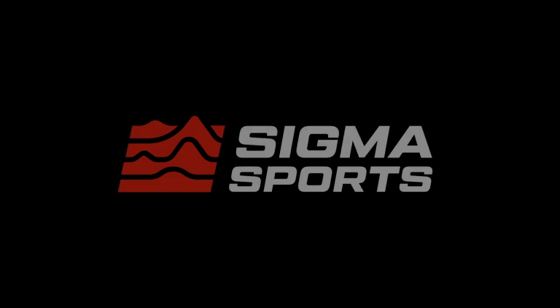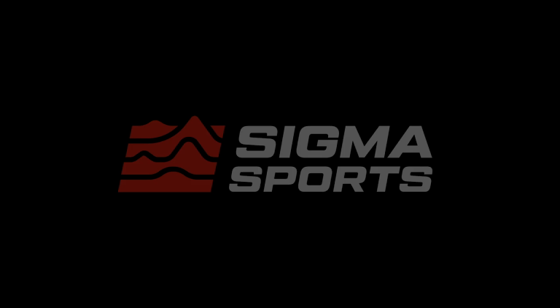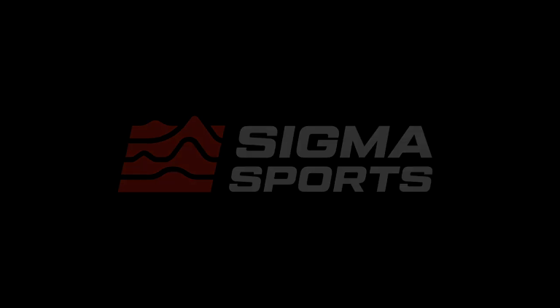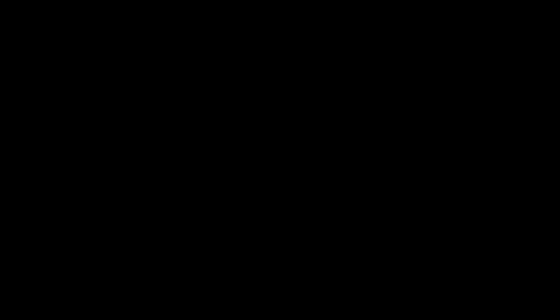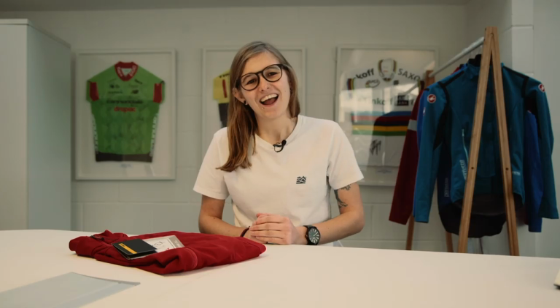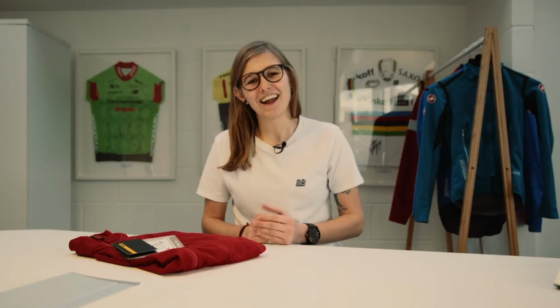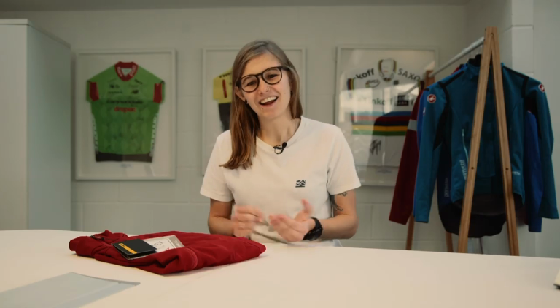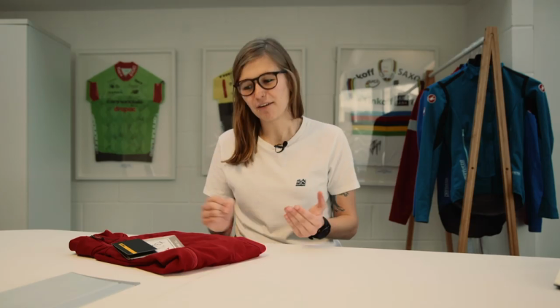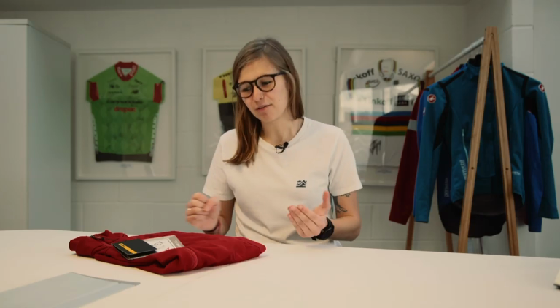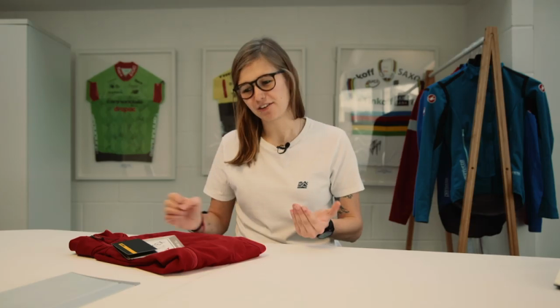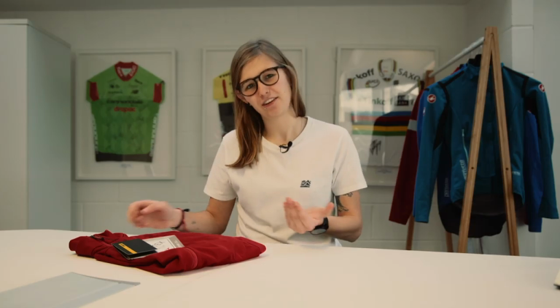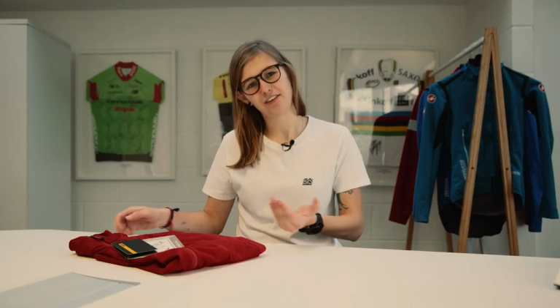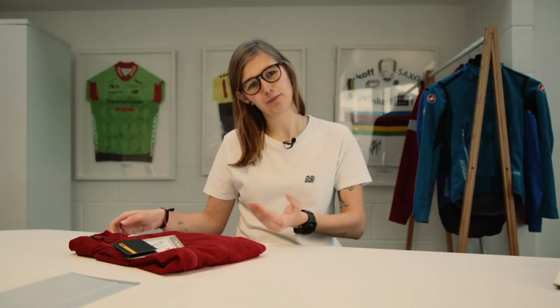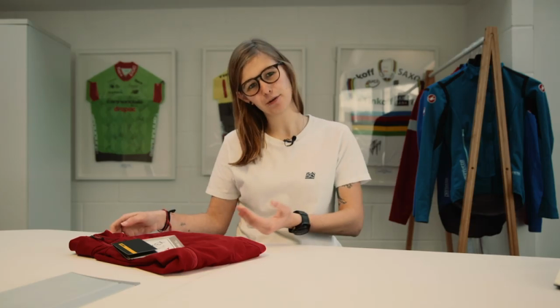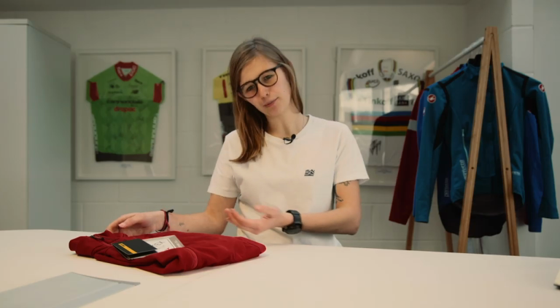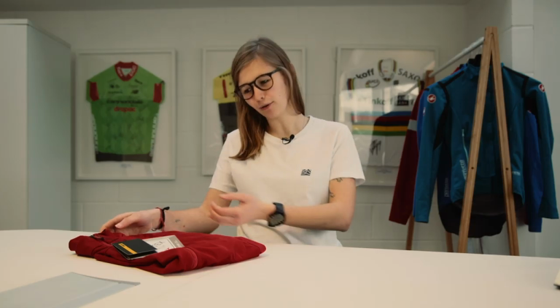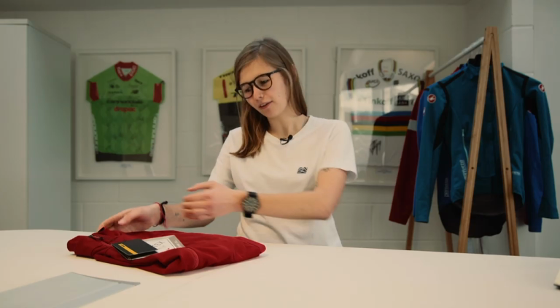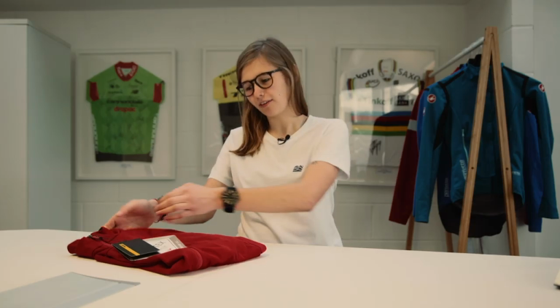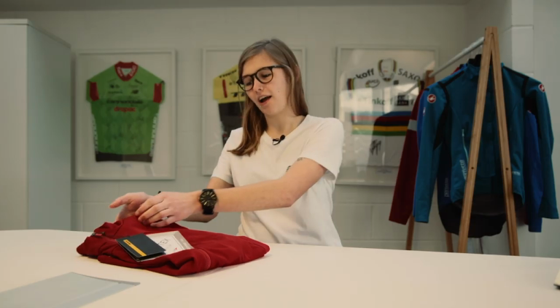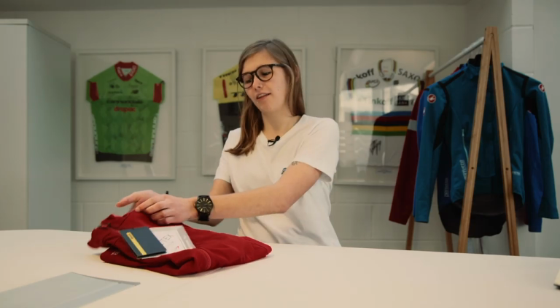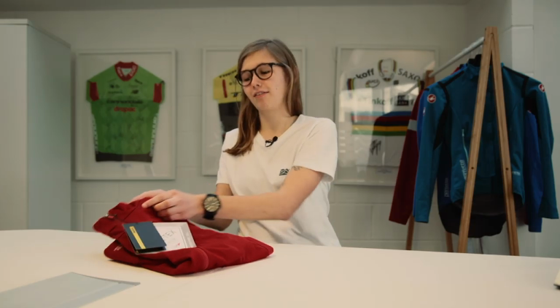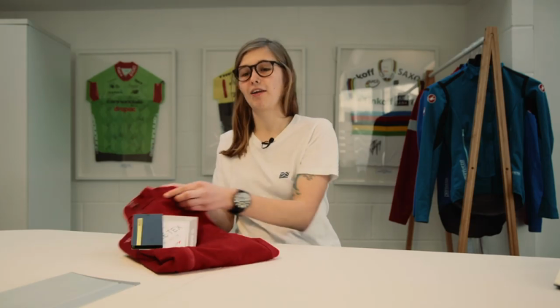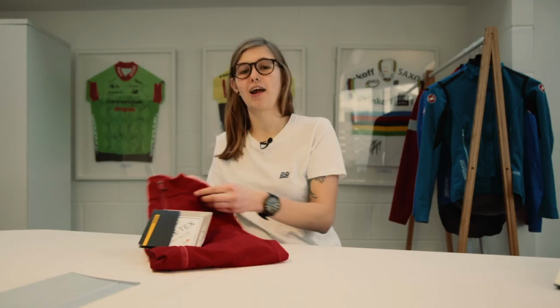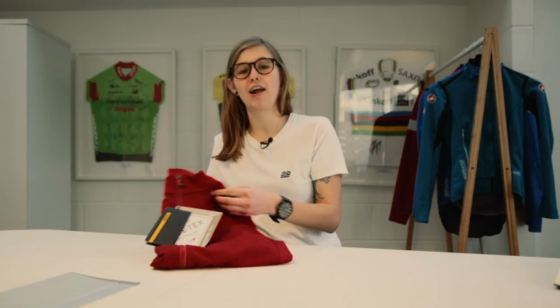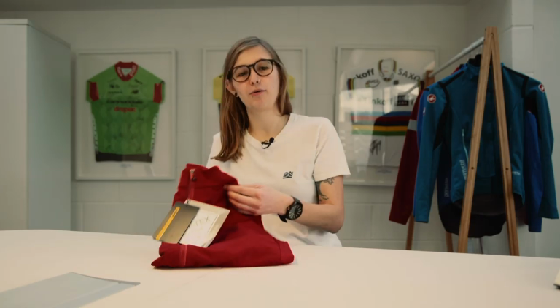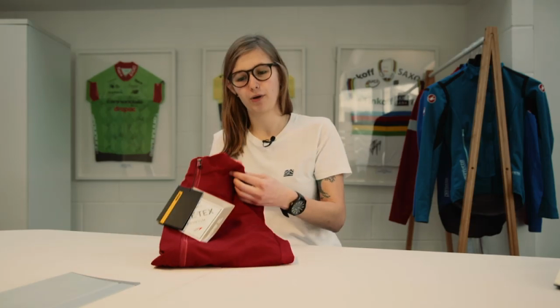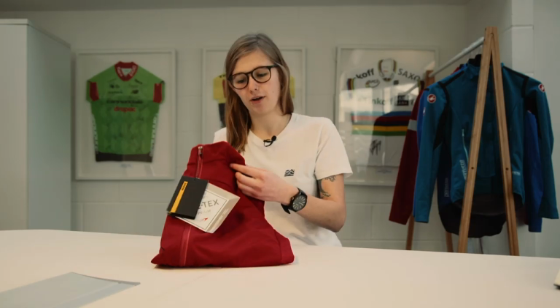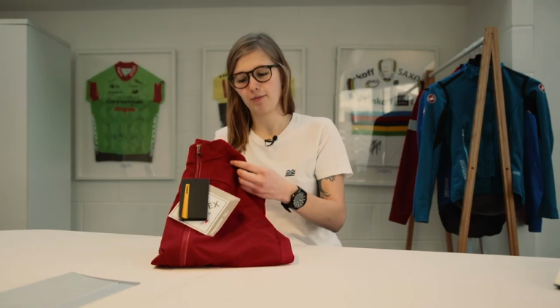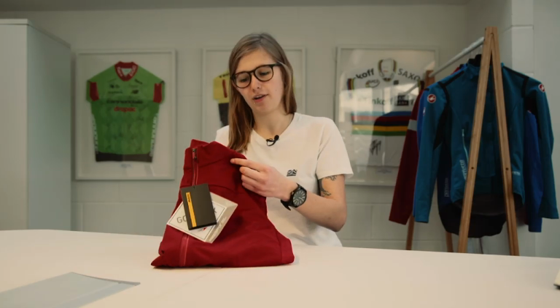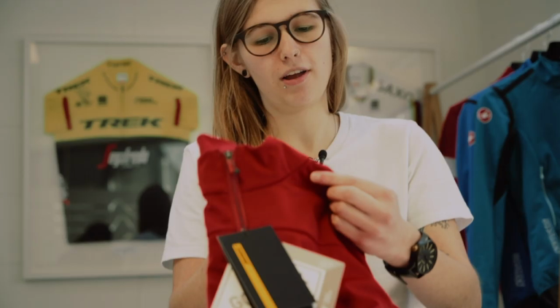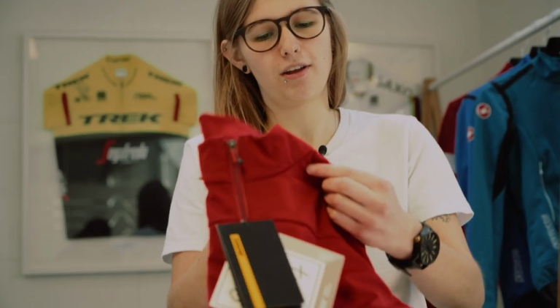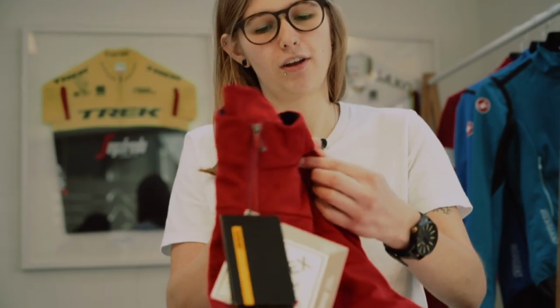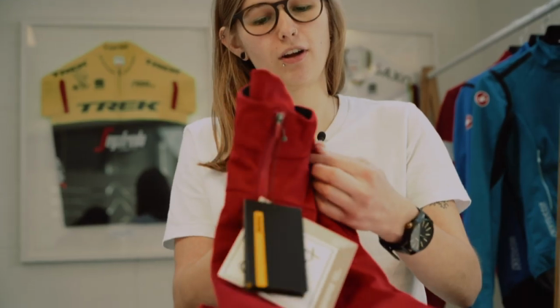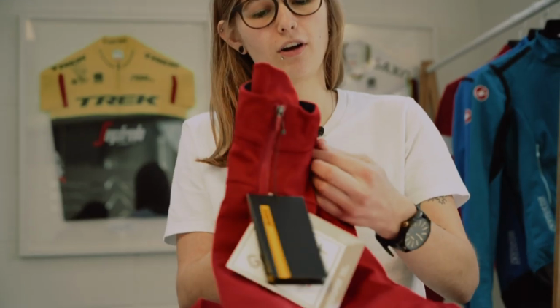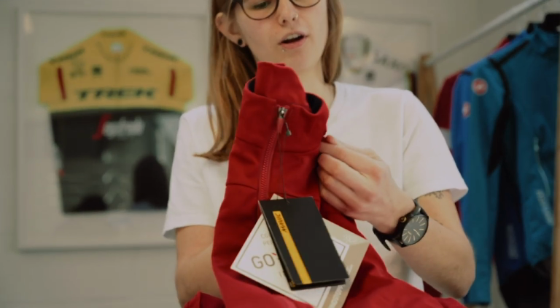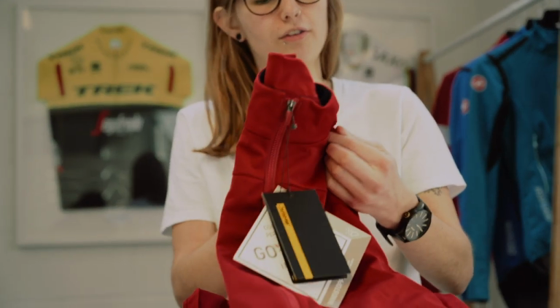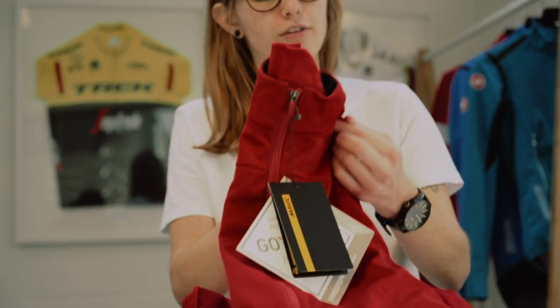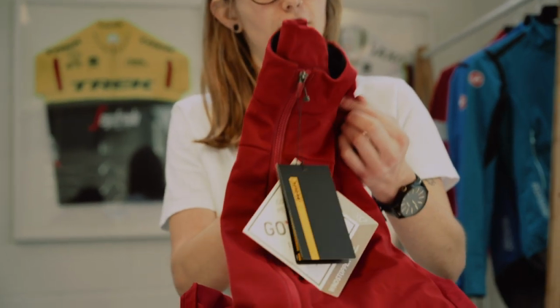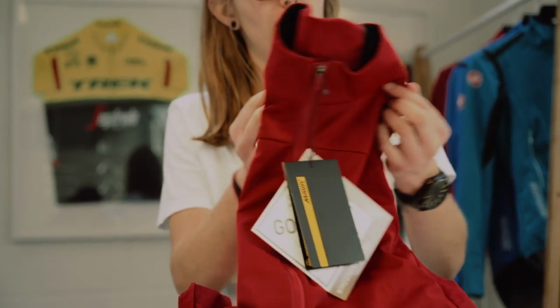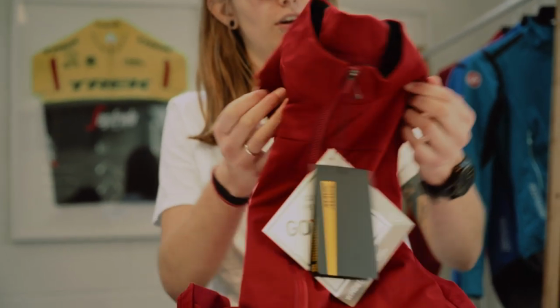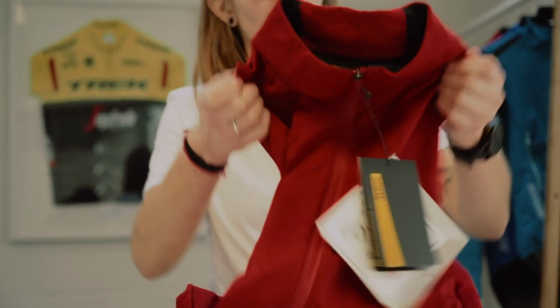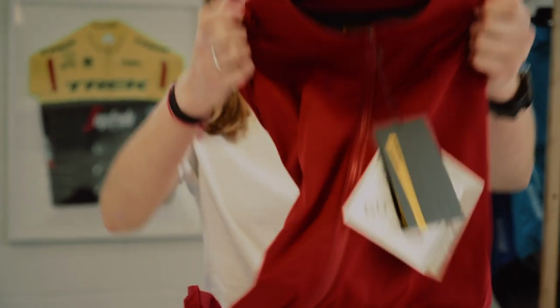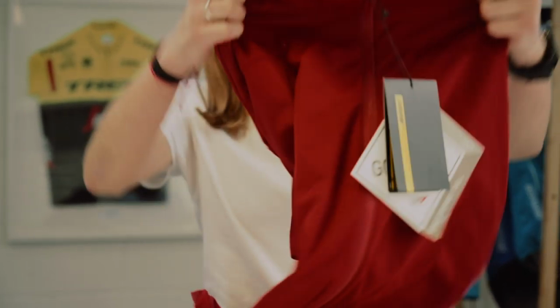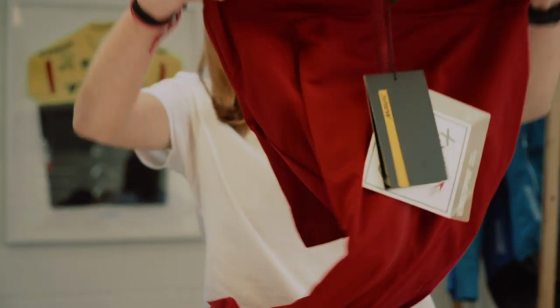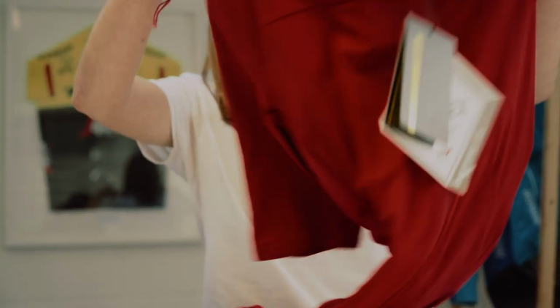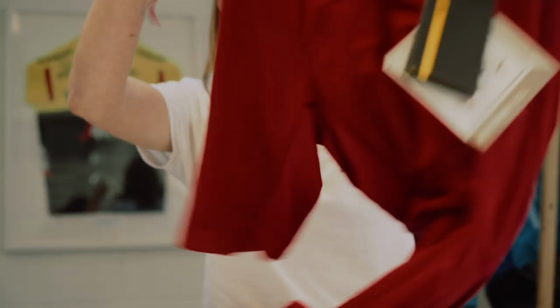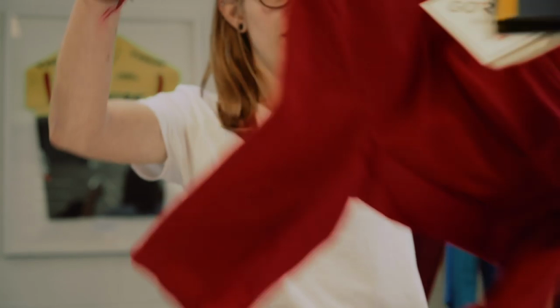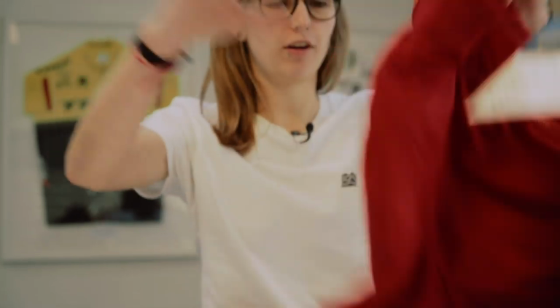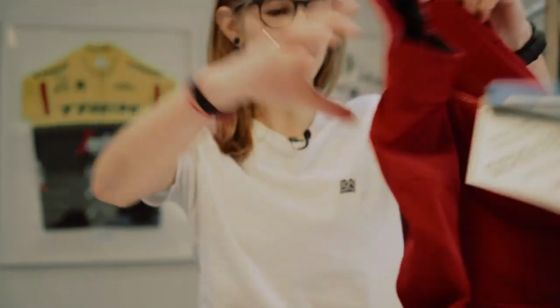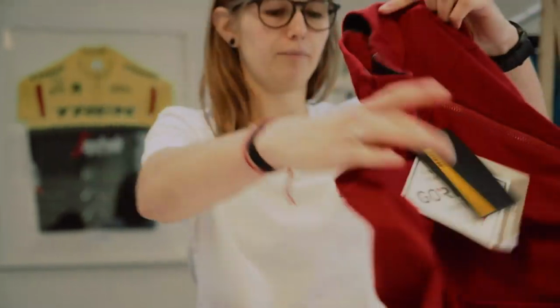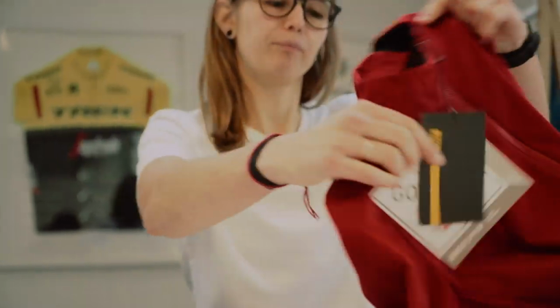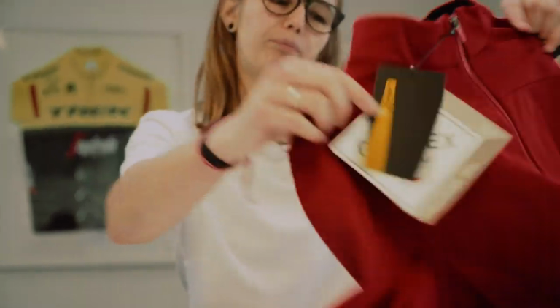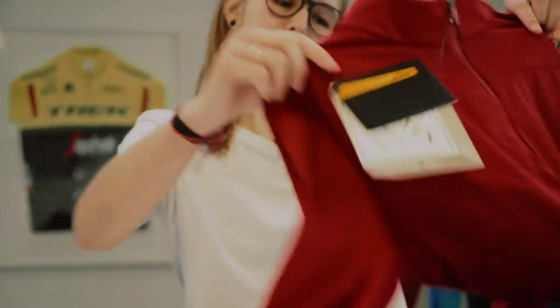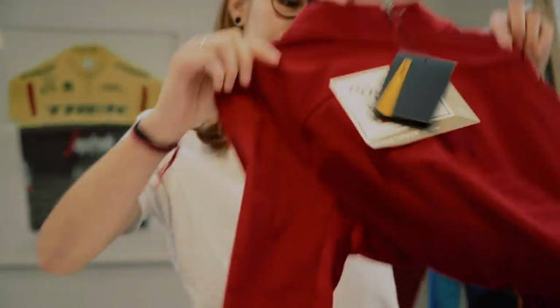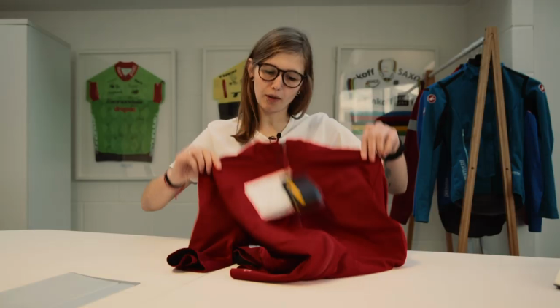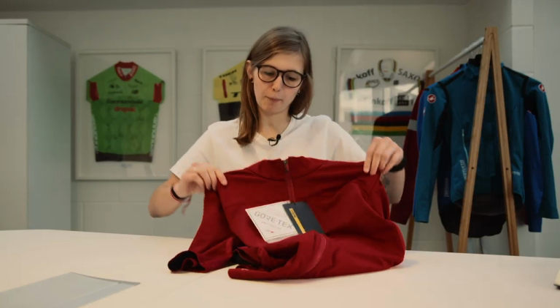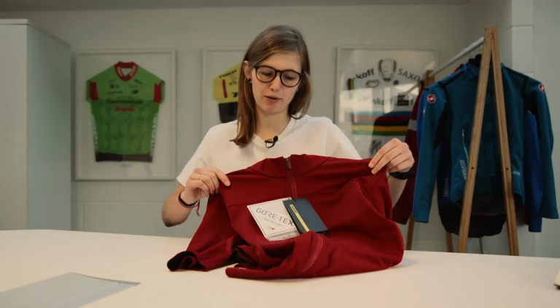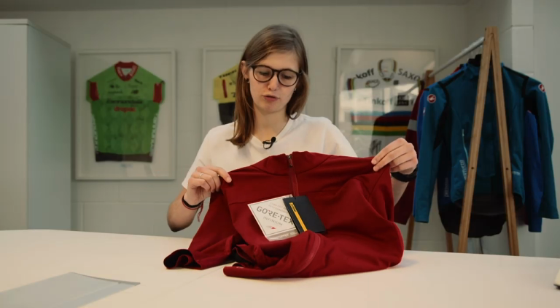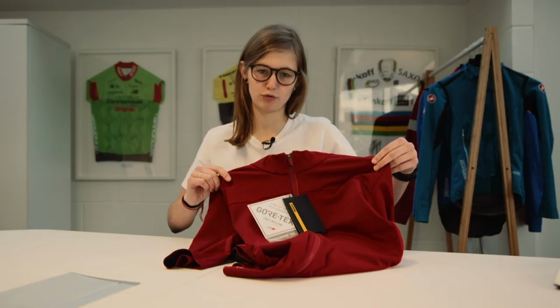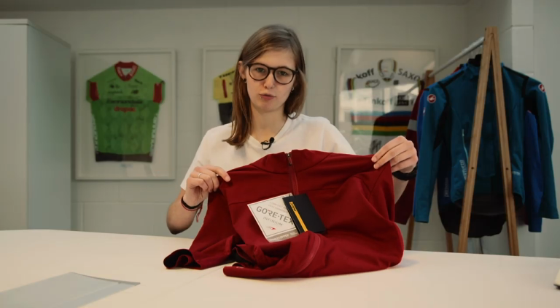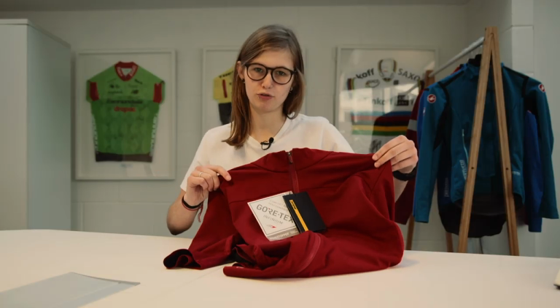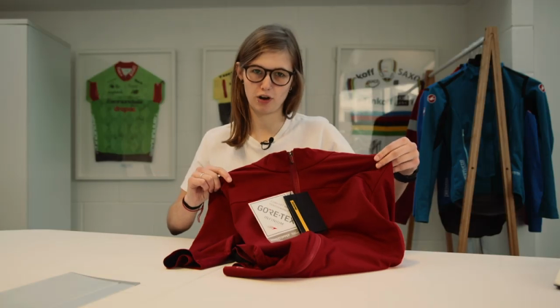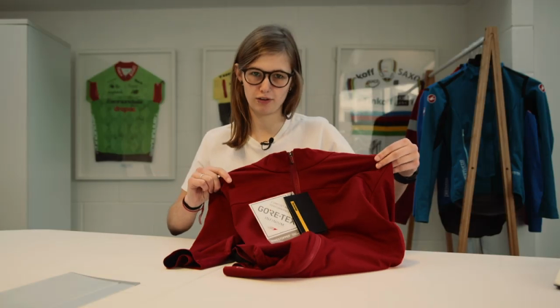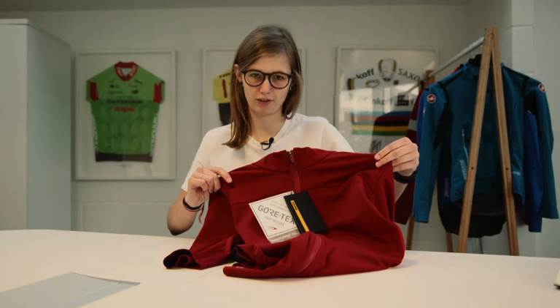Hey, I'm Lucy at Sigma Sports and today we're going to be taking a closer look at the Mavic Mistral jersey.